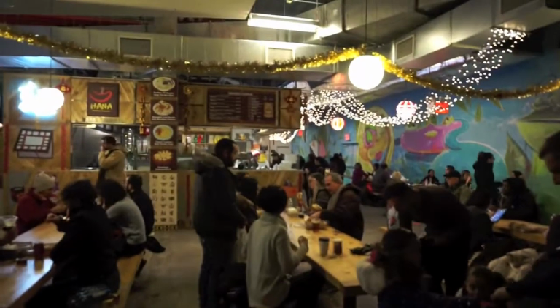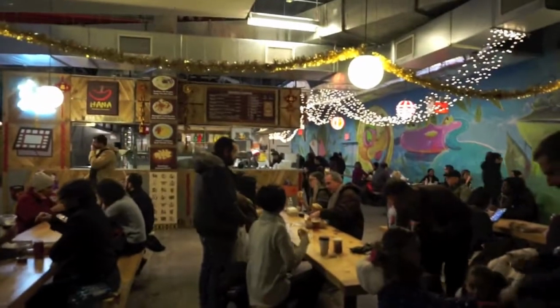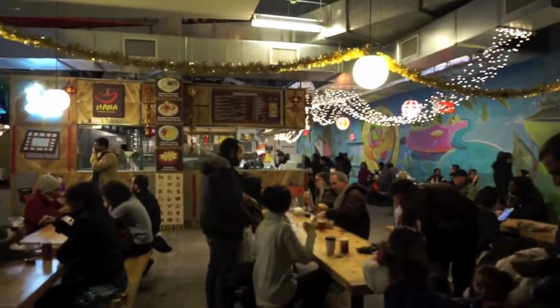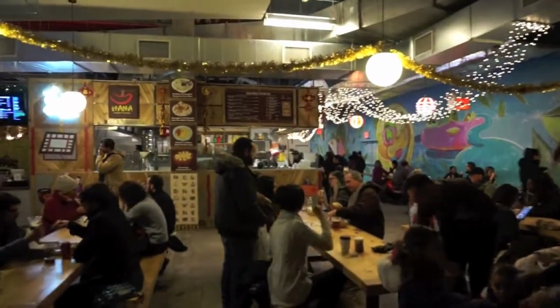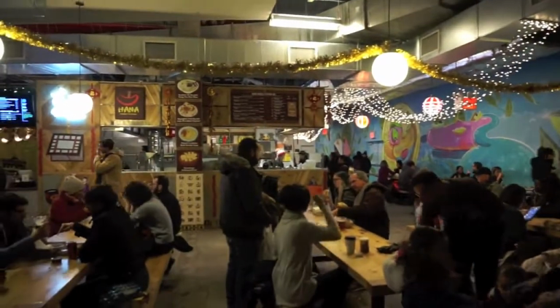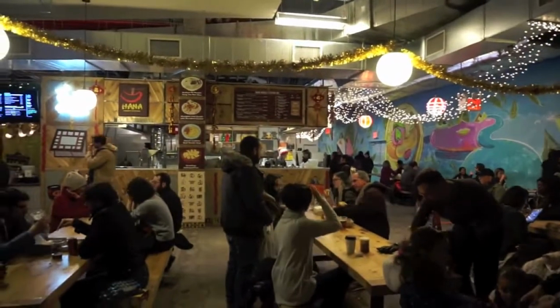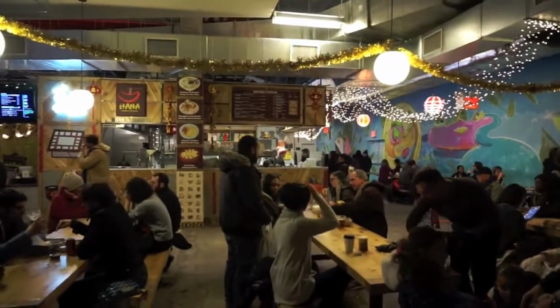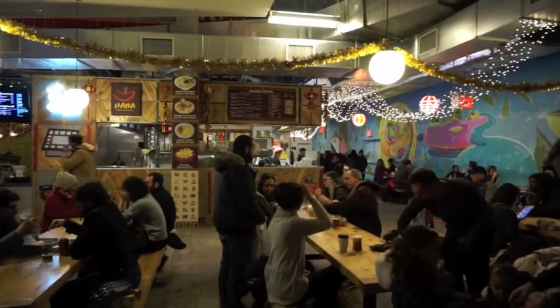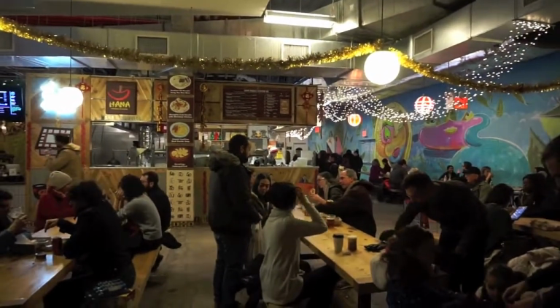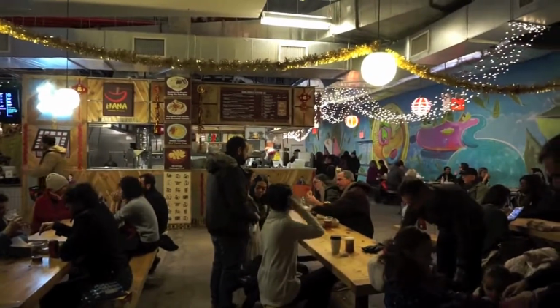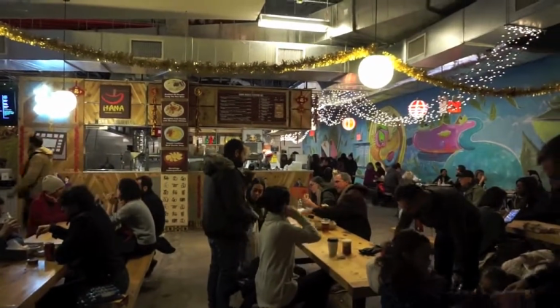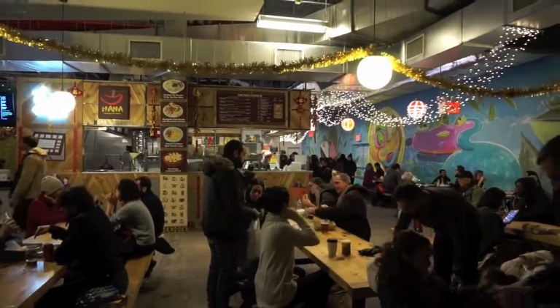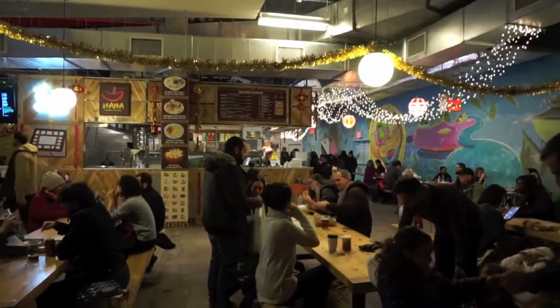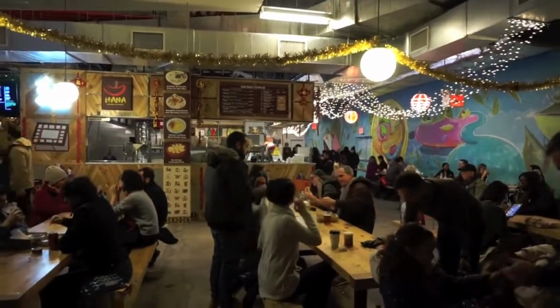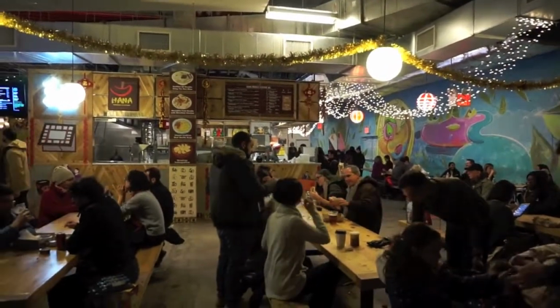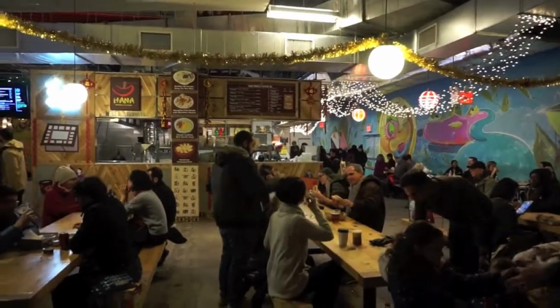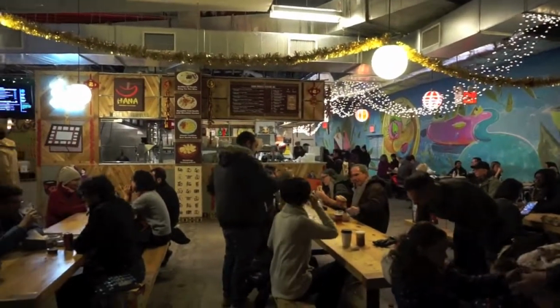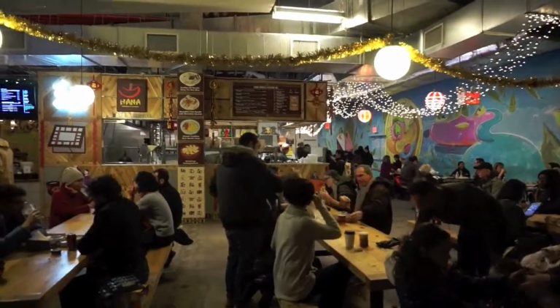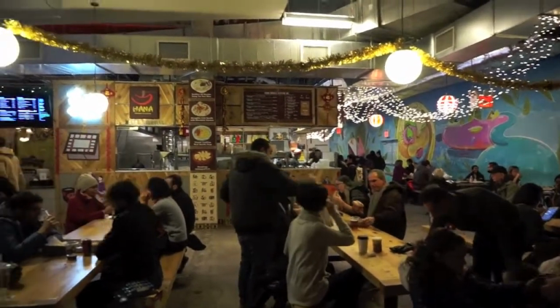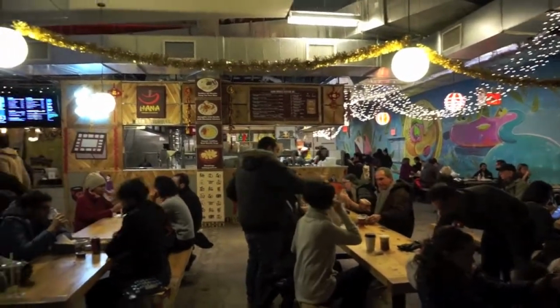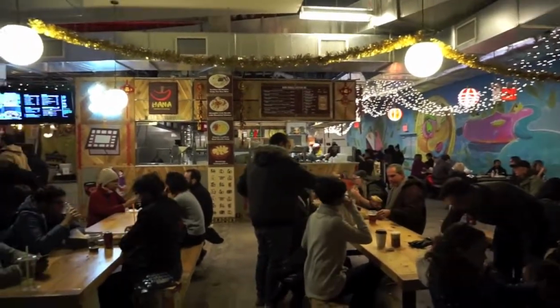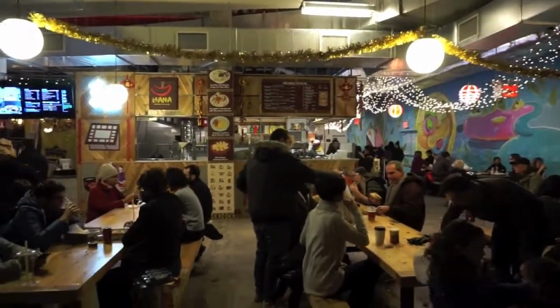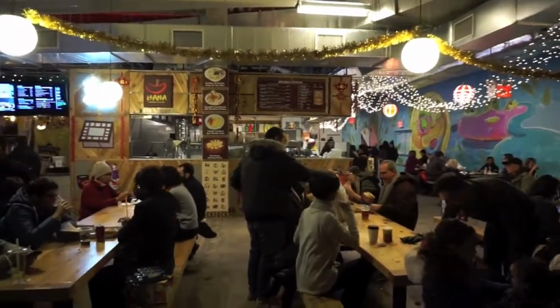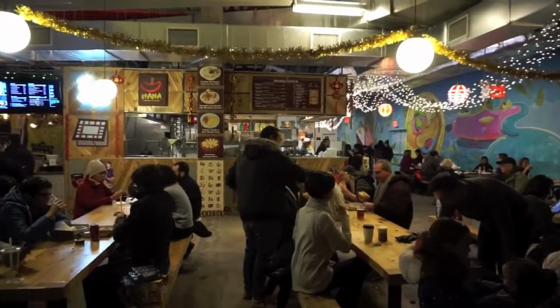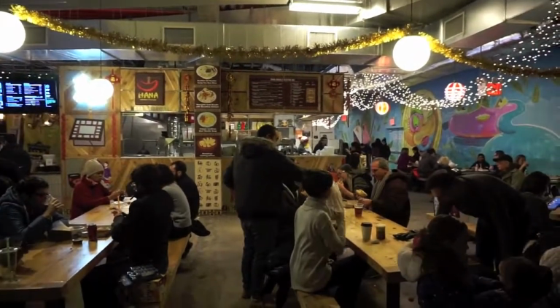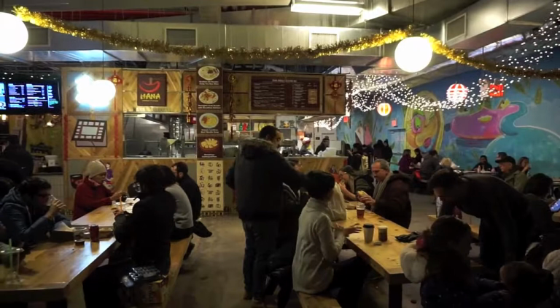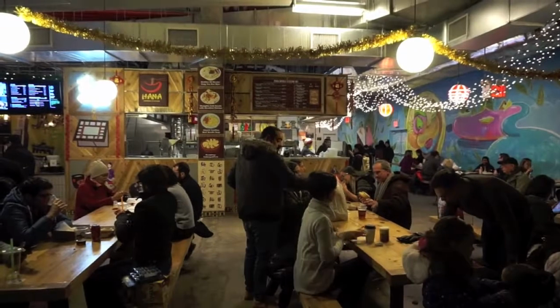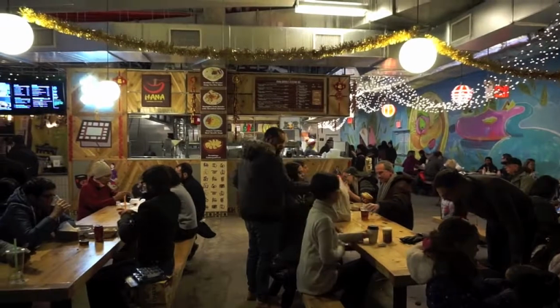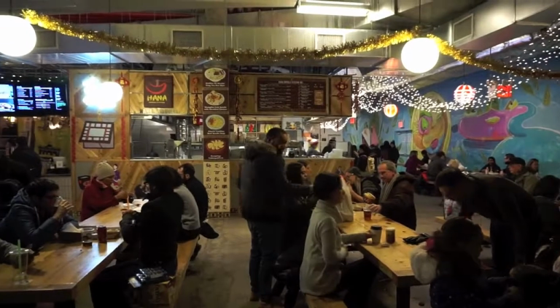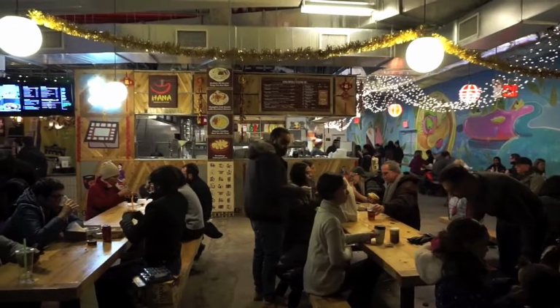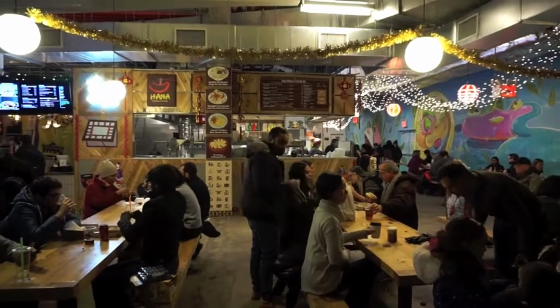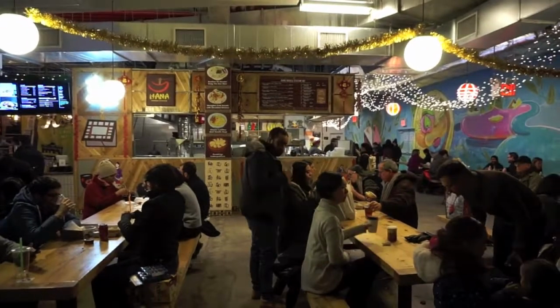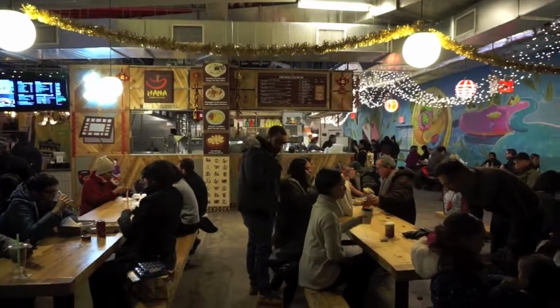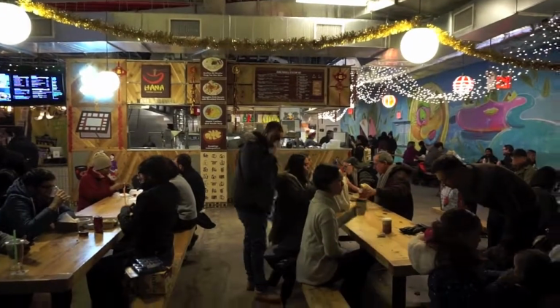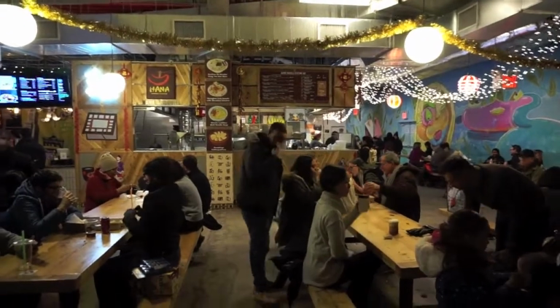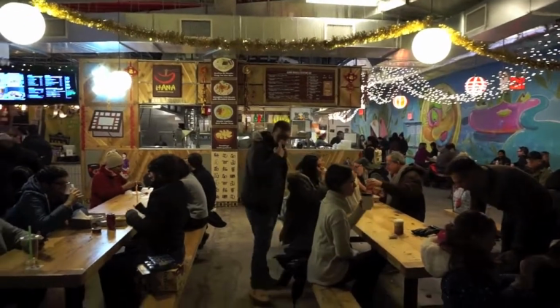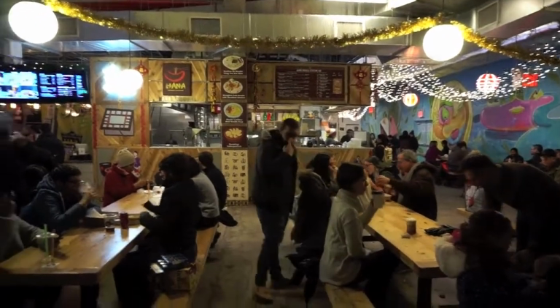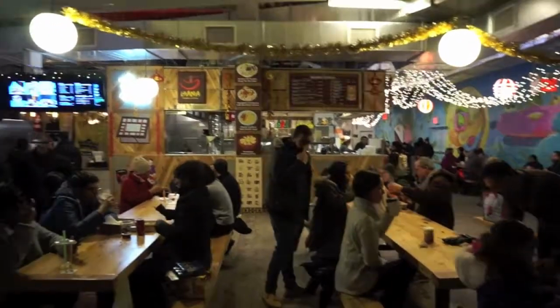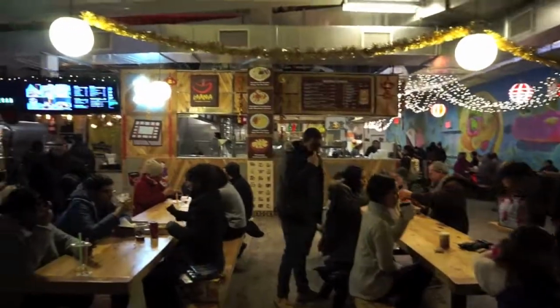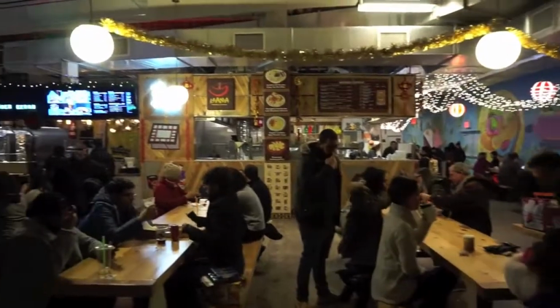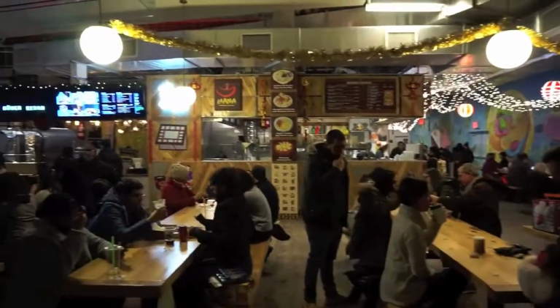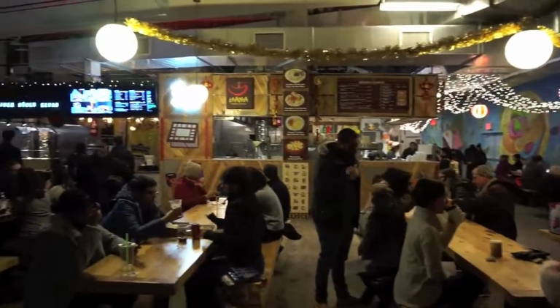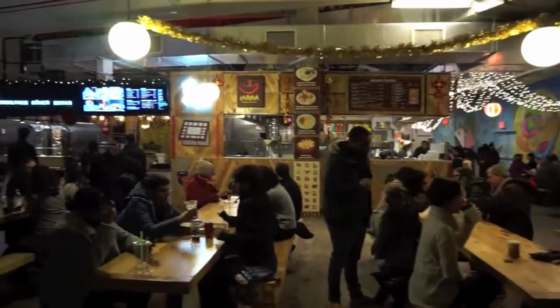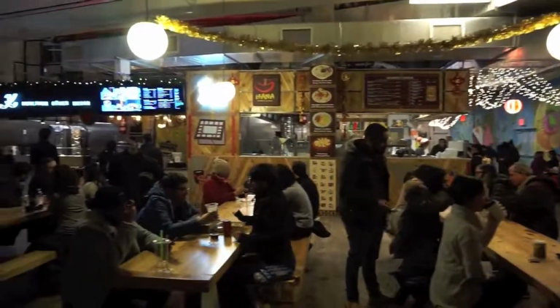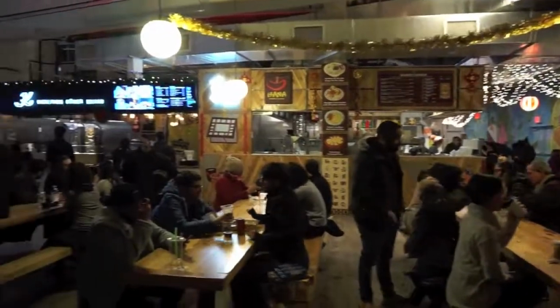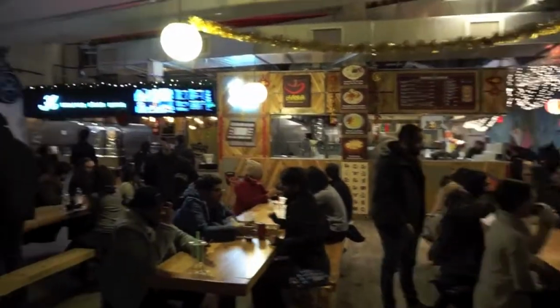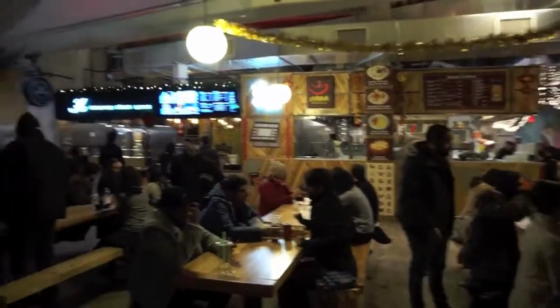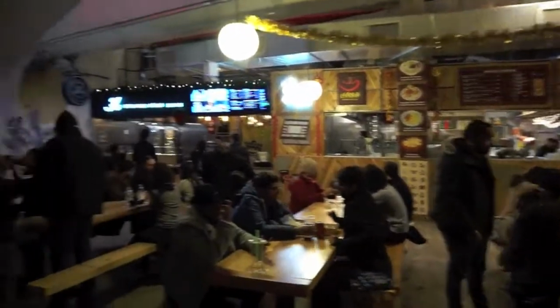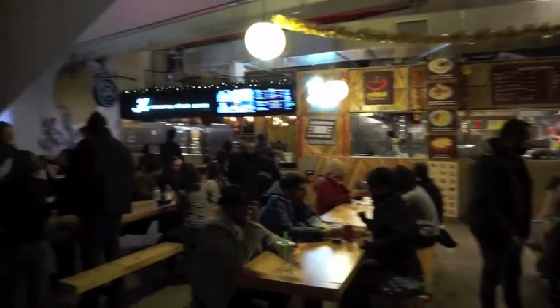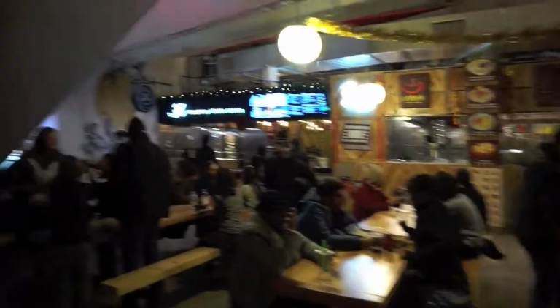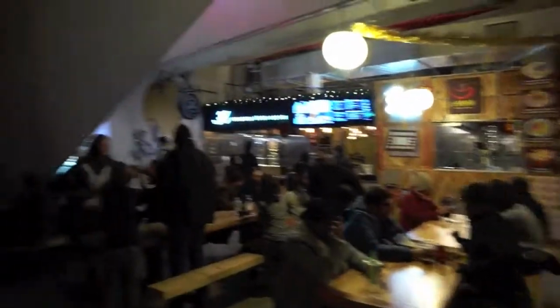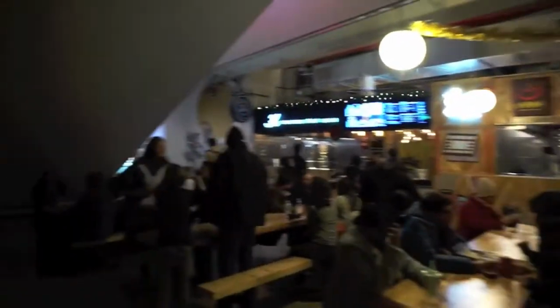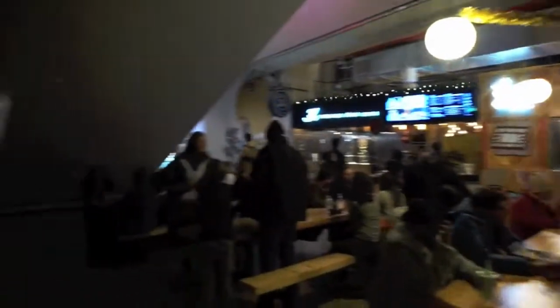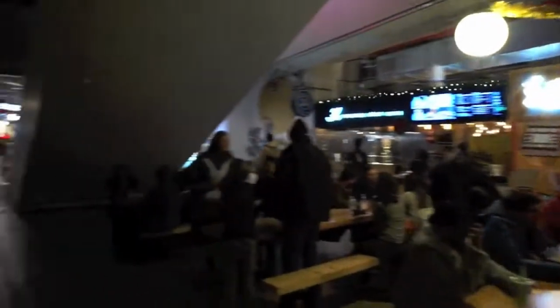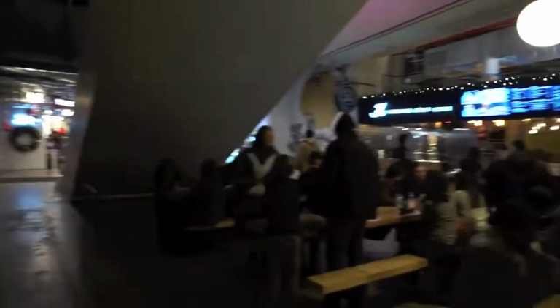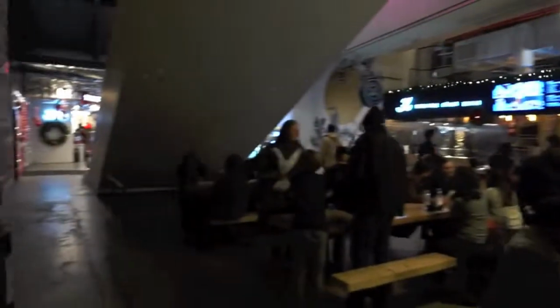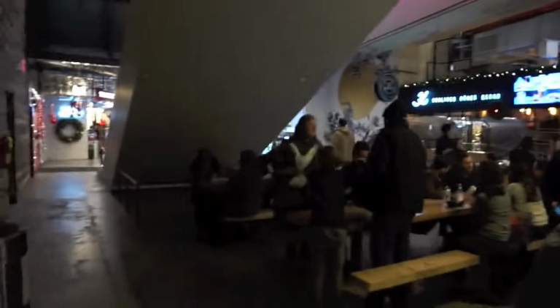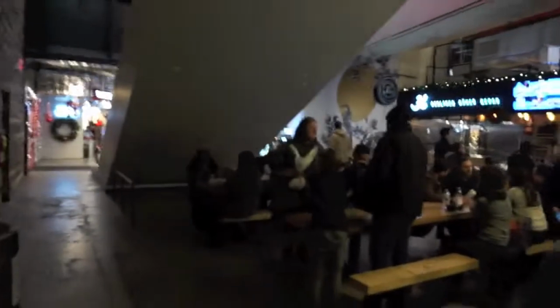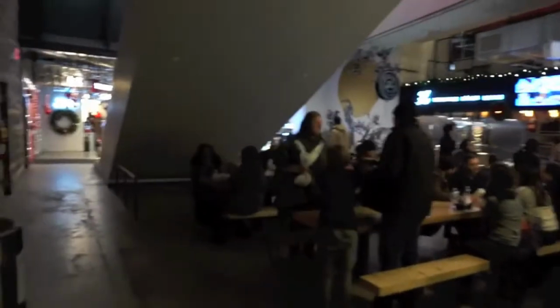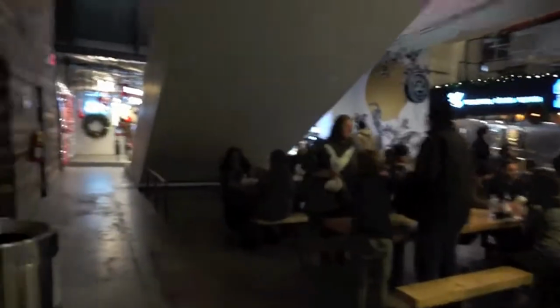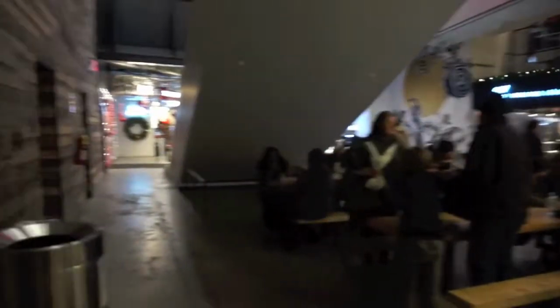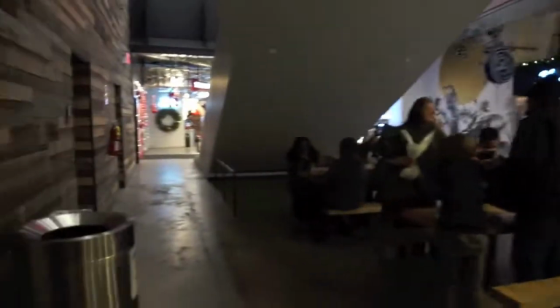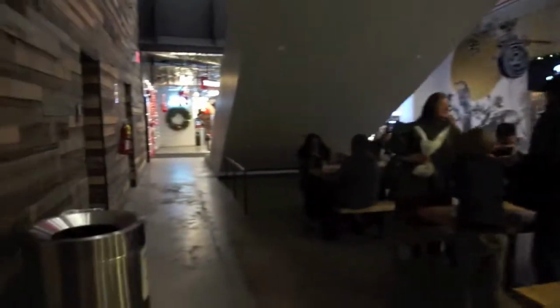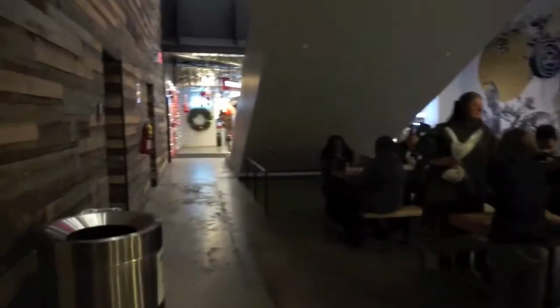So just made it here to the DeKalb Food Market in Brooklyn. Just going to have a little wander around and see what we've got to eat.